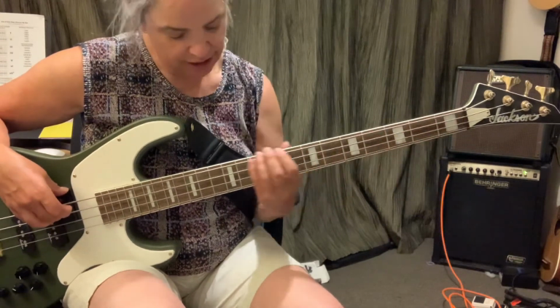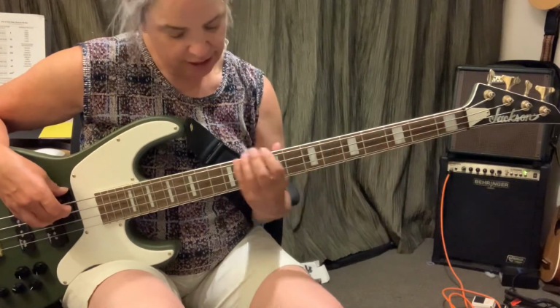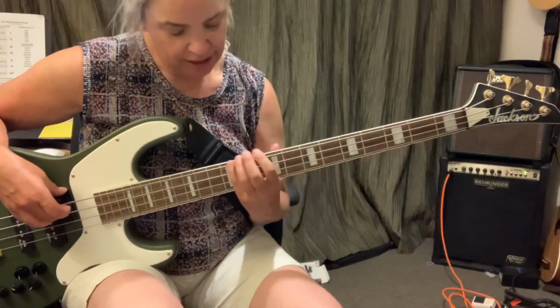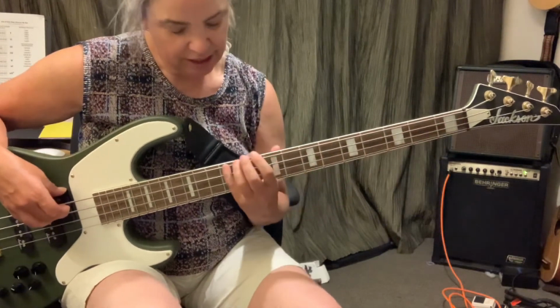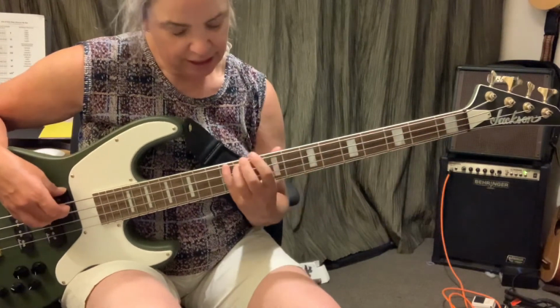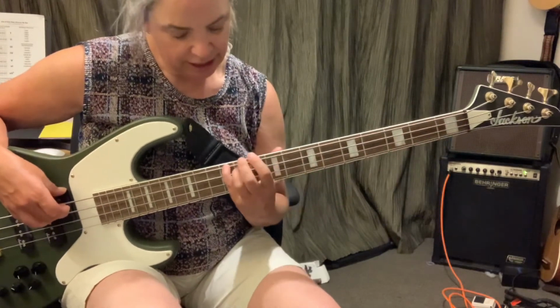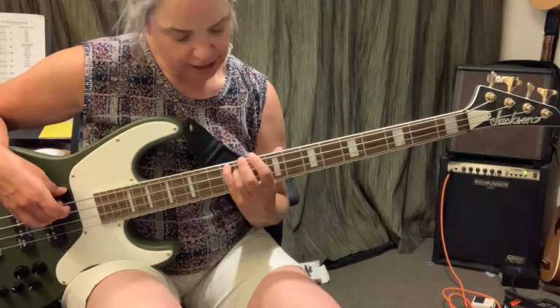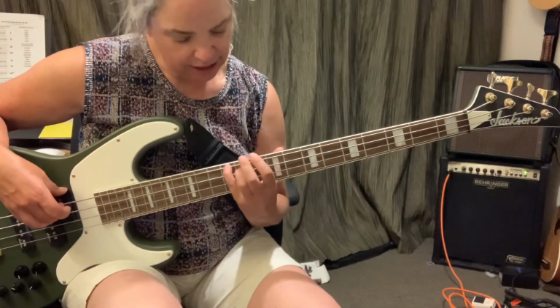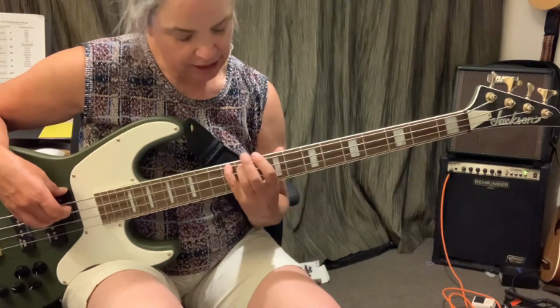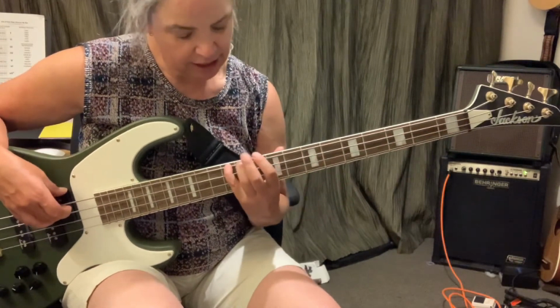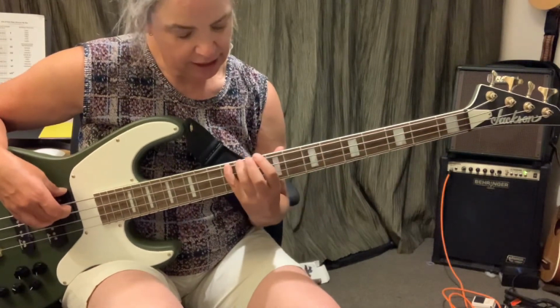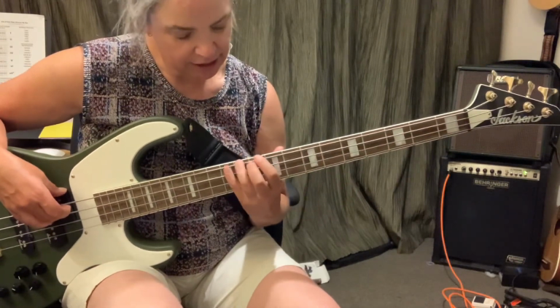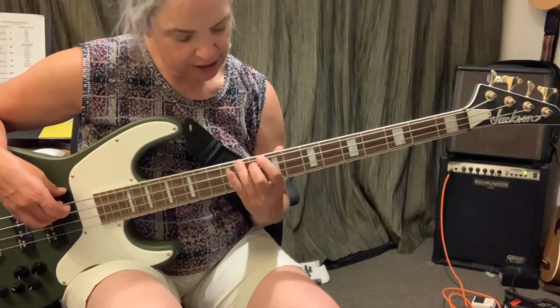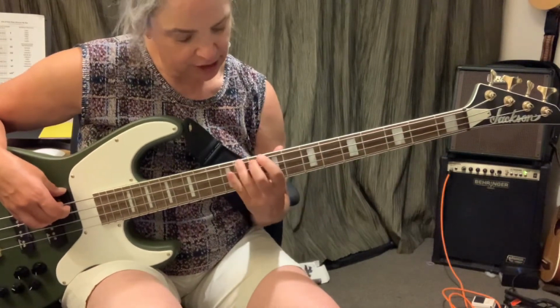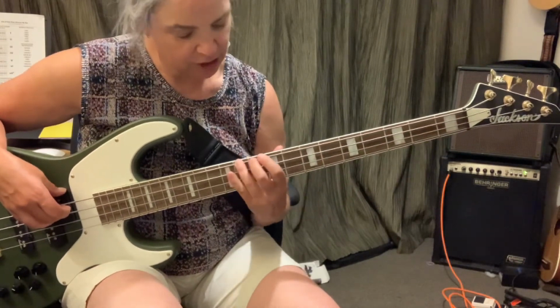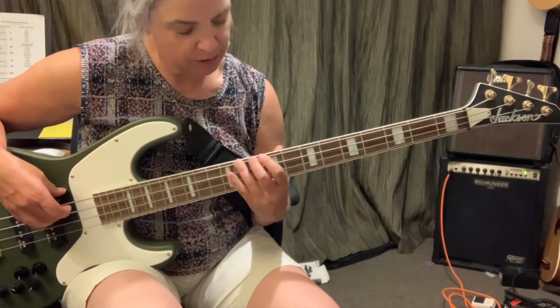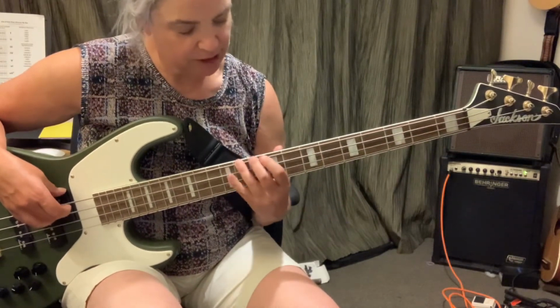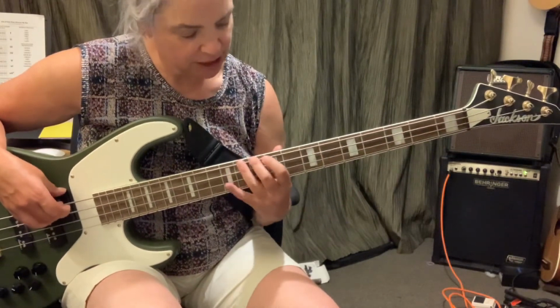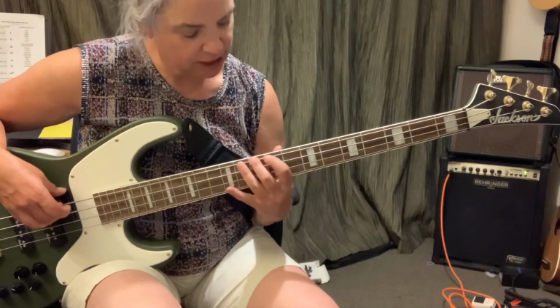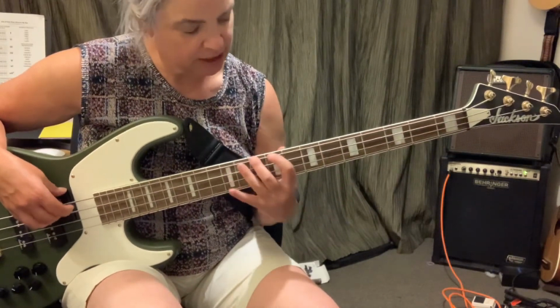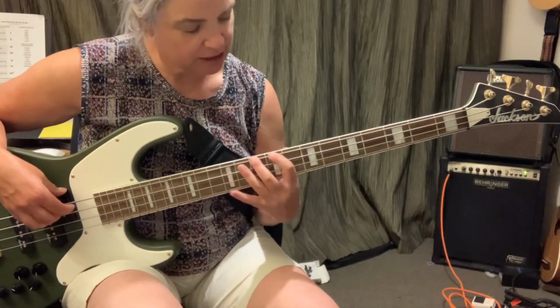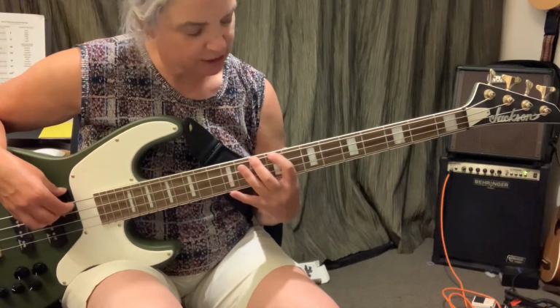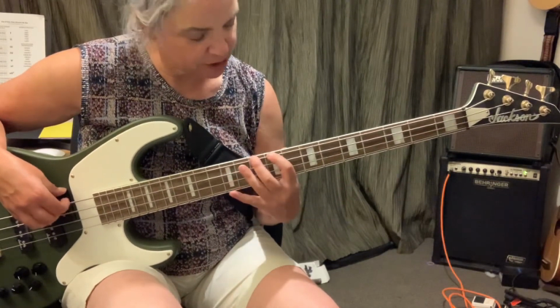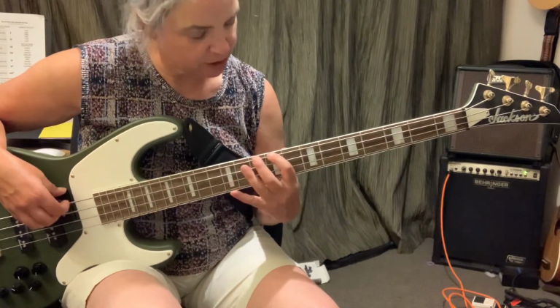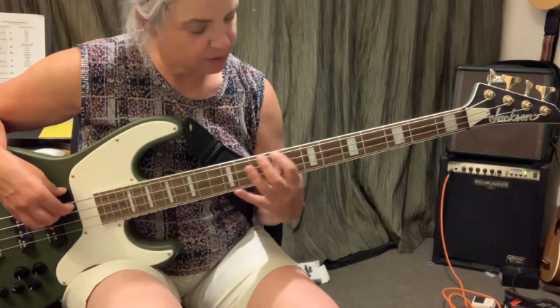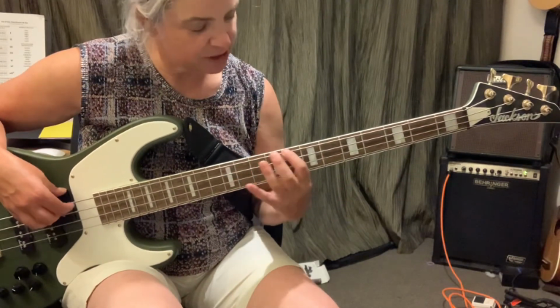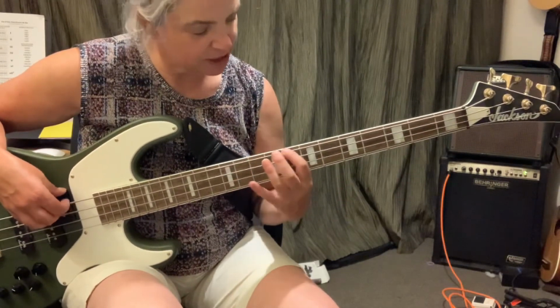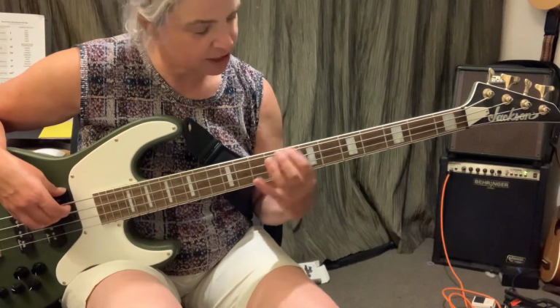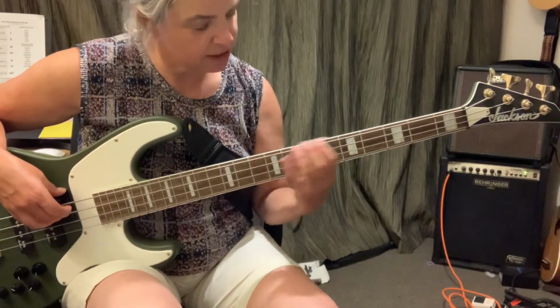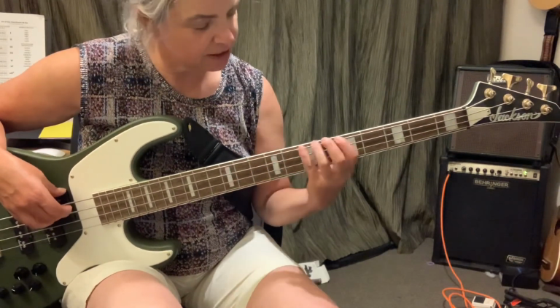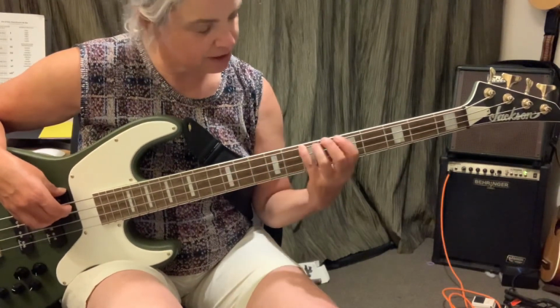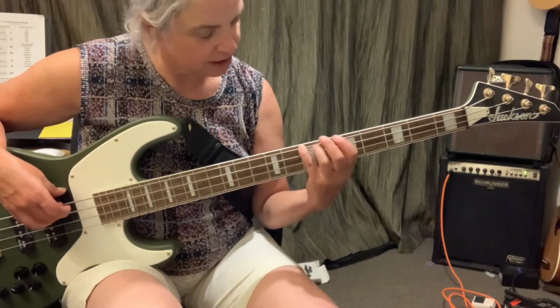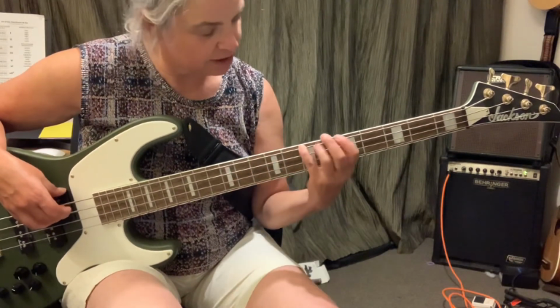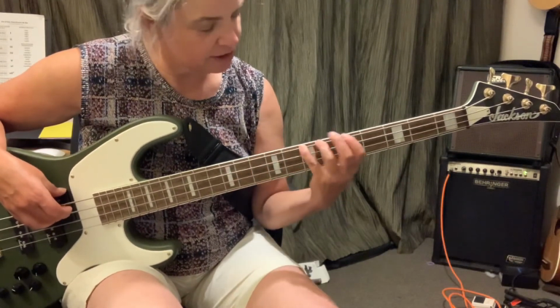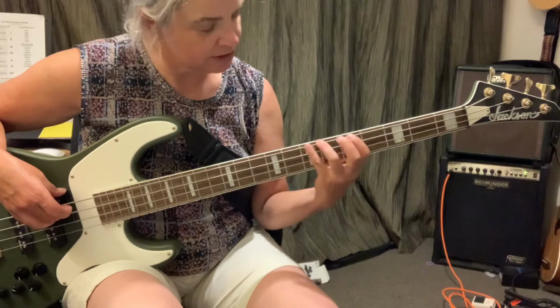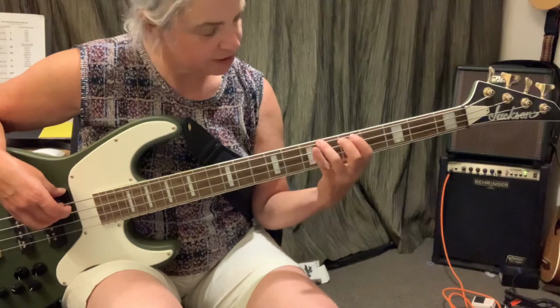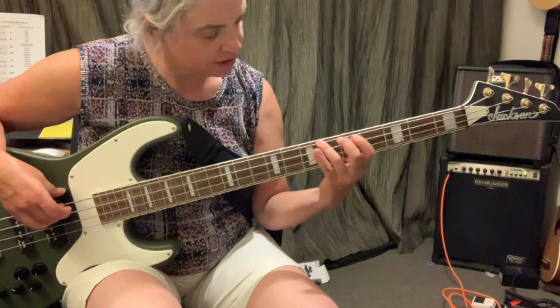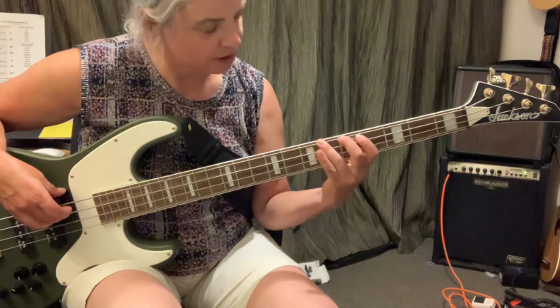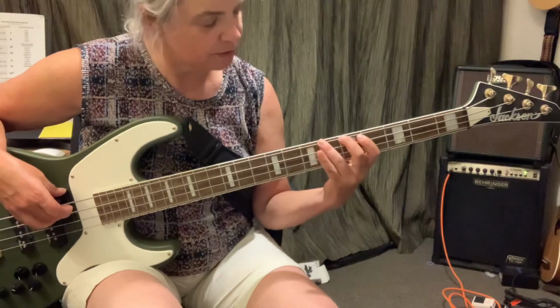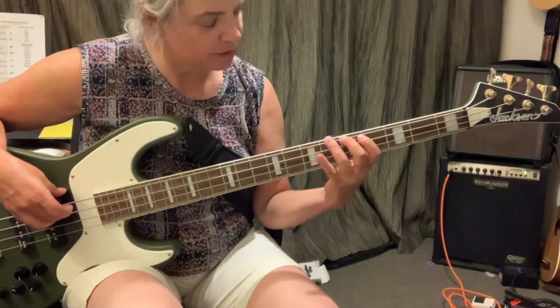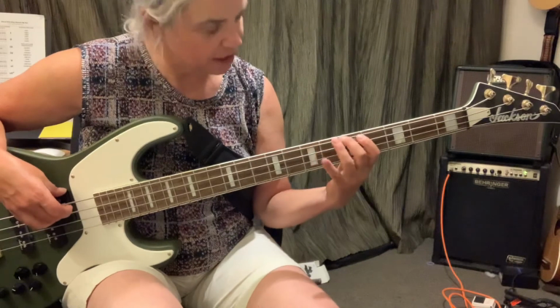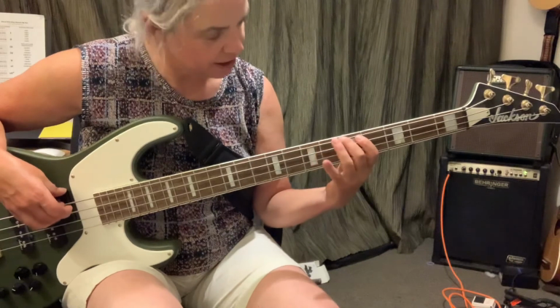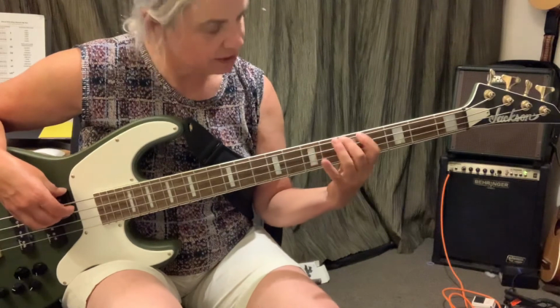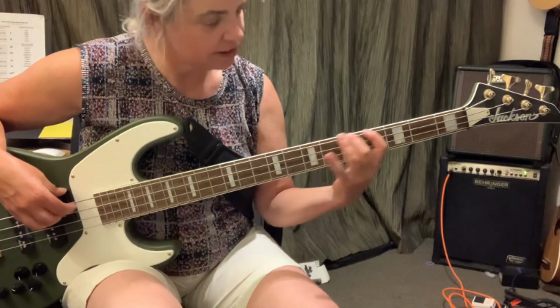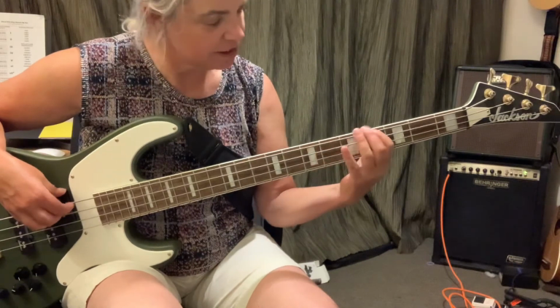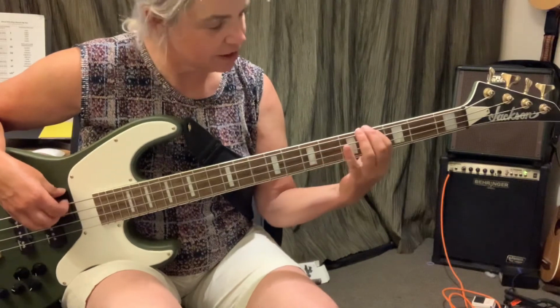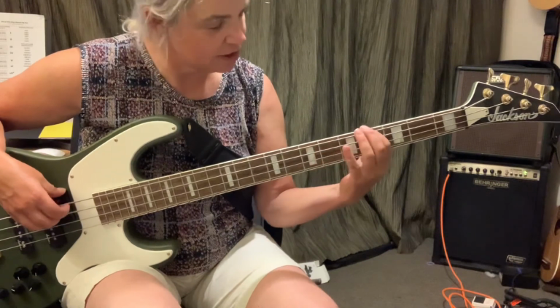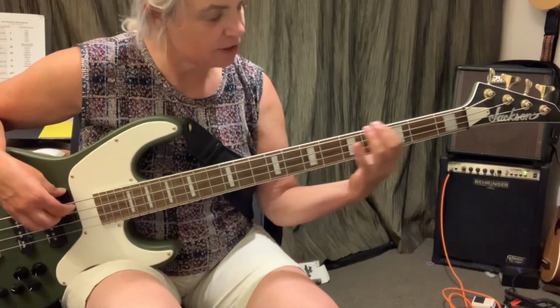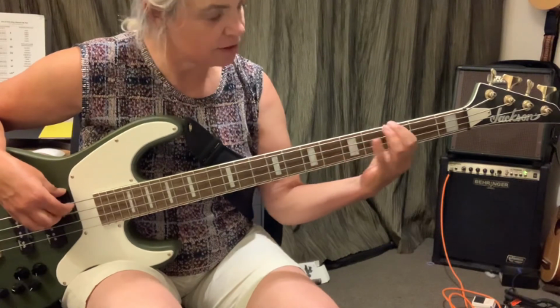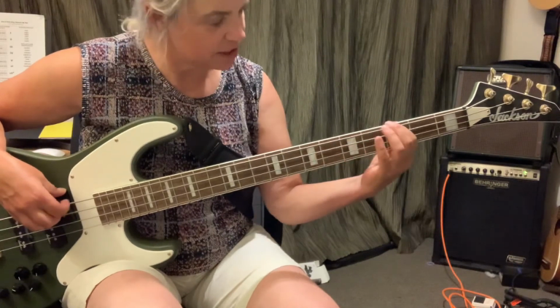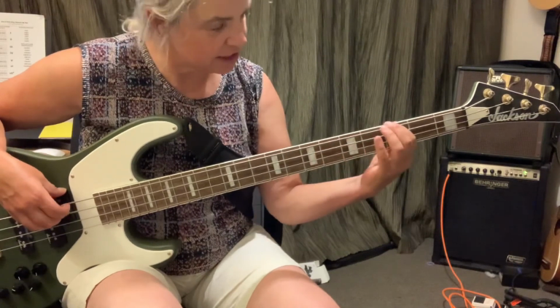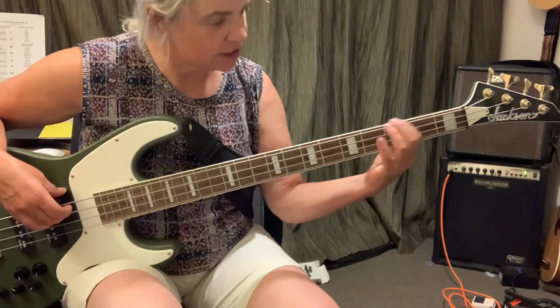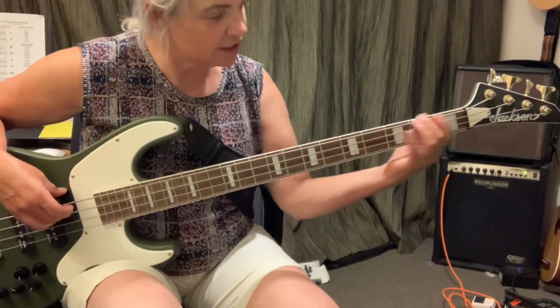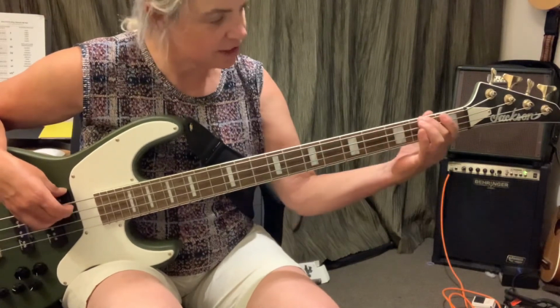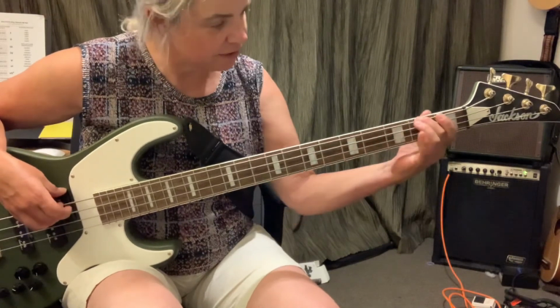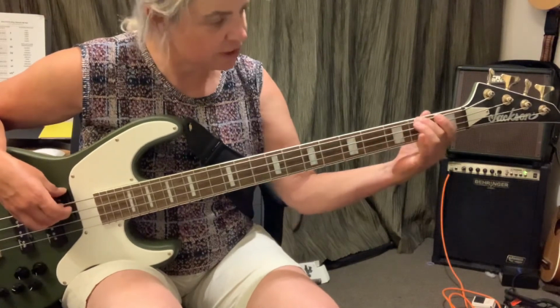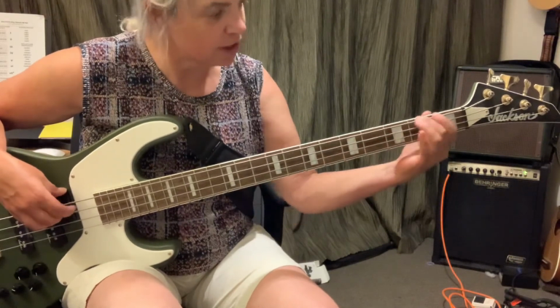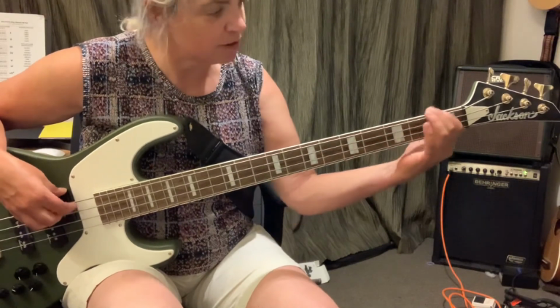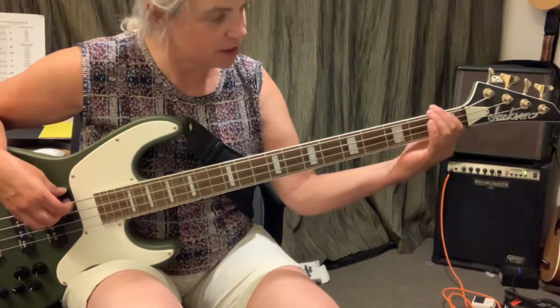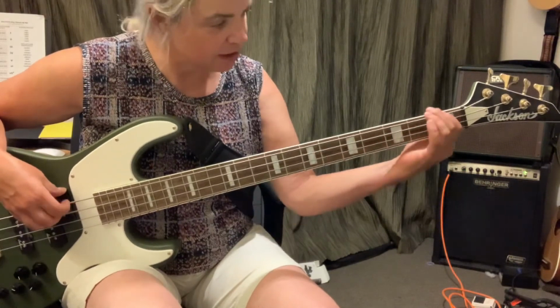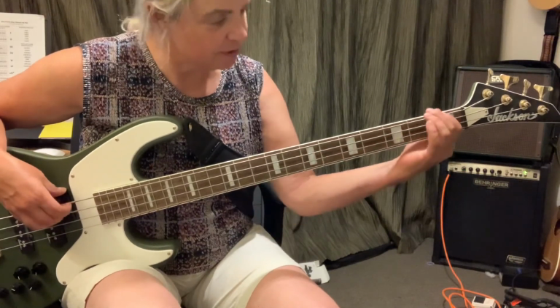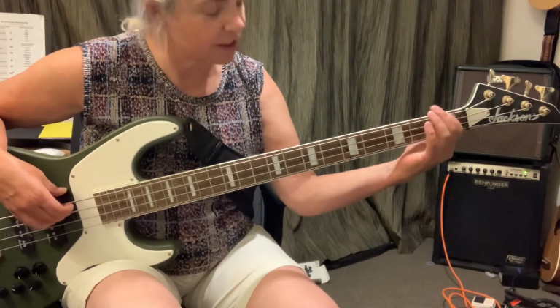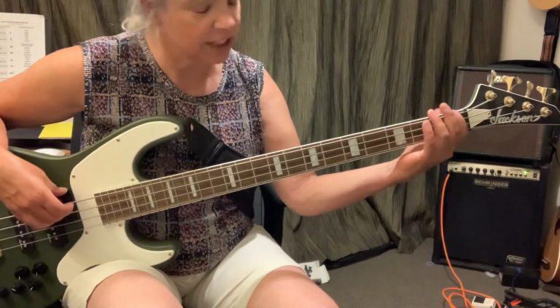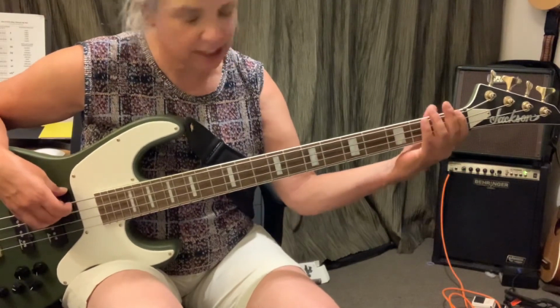D, D sharp, D, C sharp, C, D sharp, A, C sharp, F sharp, F, E.